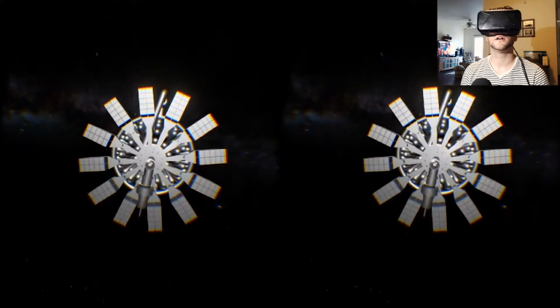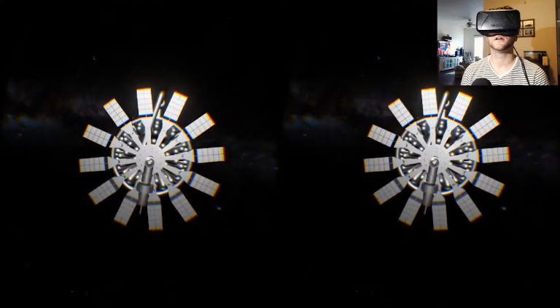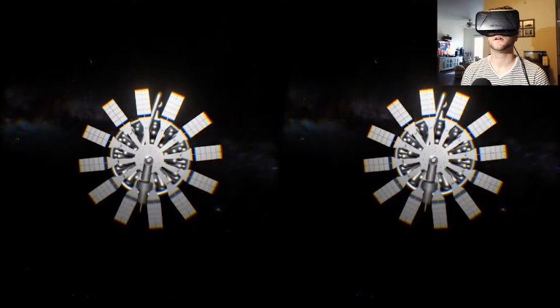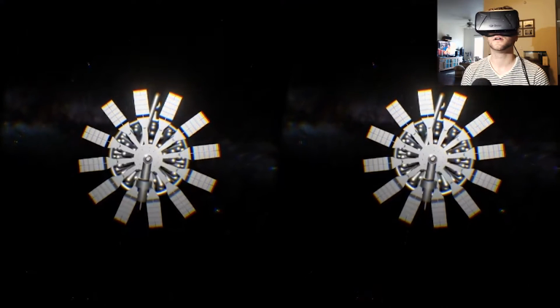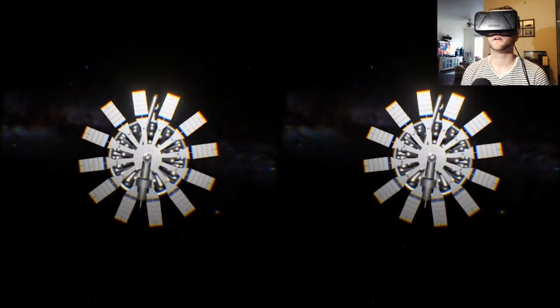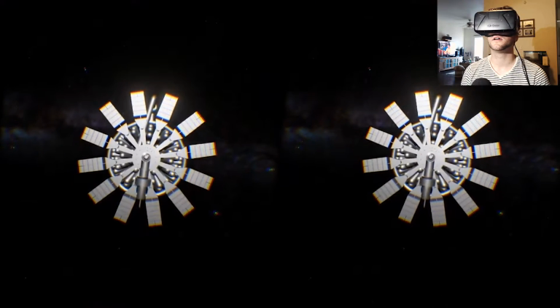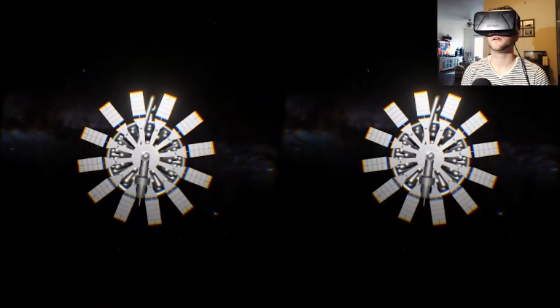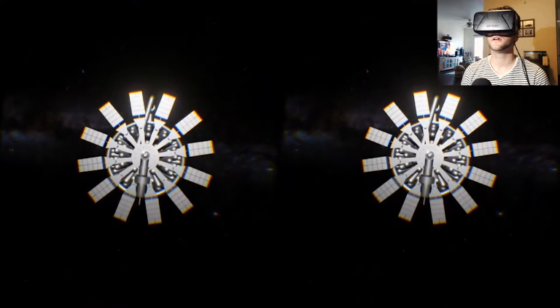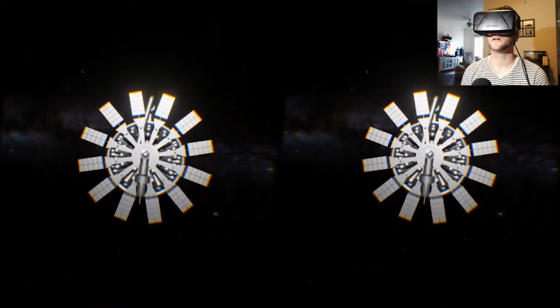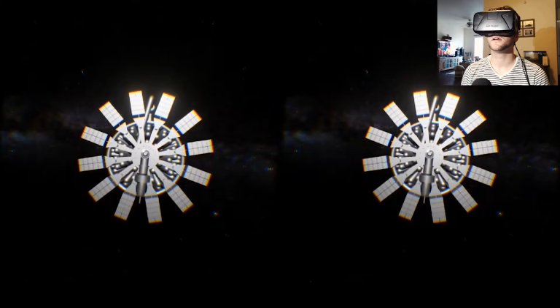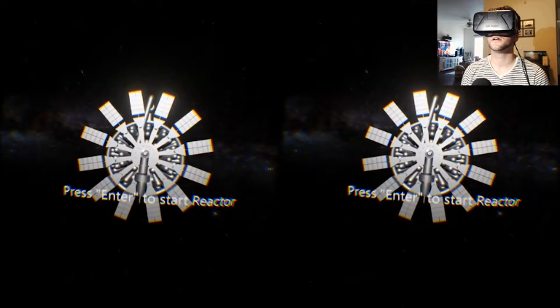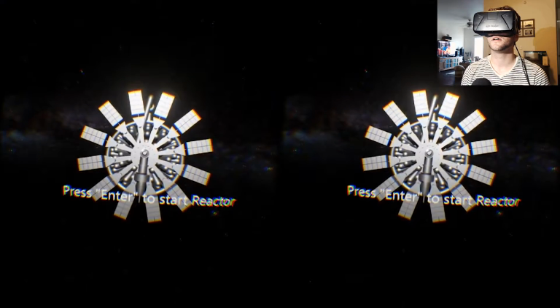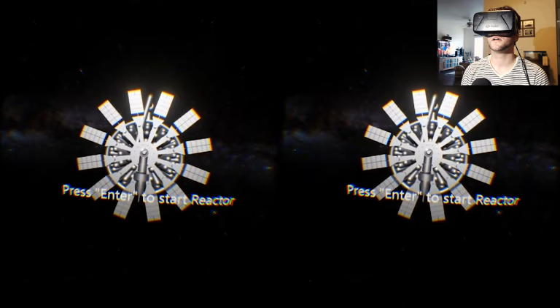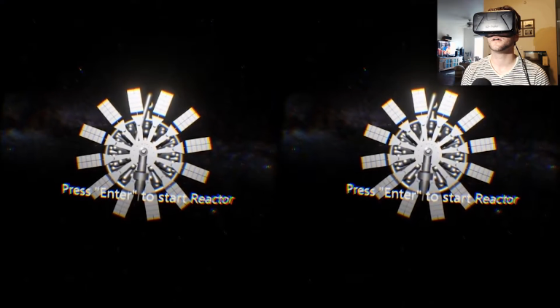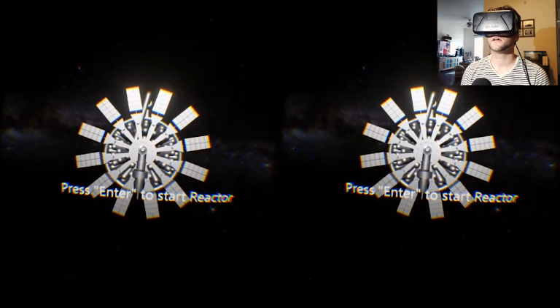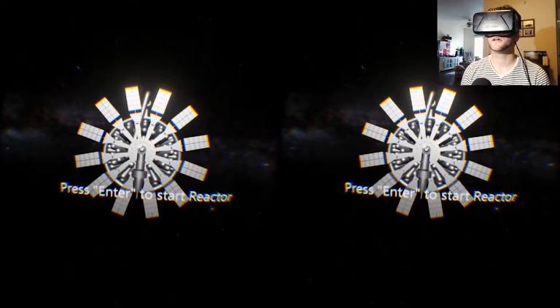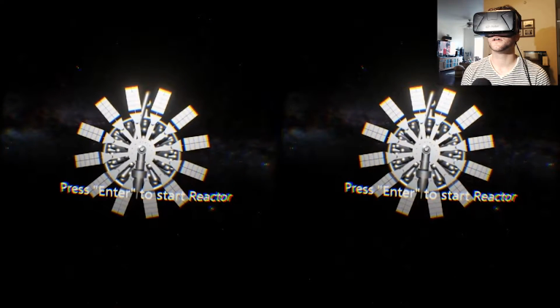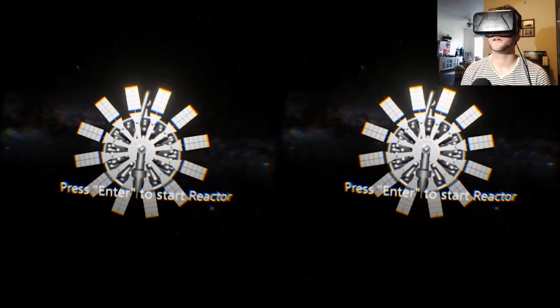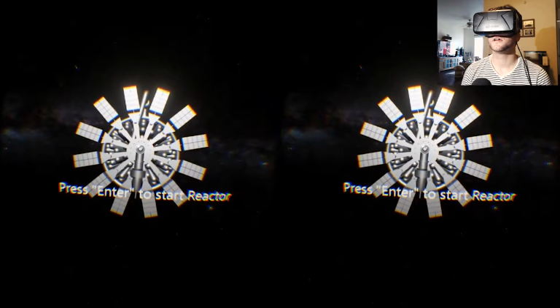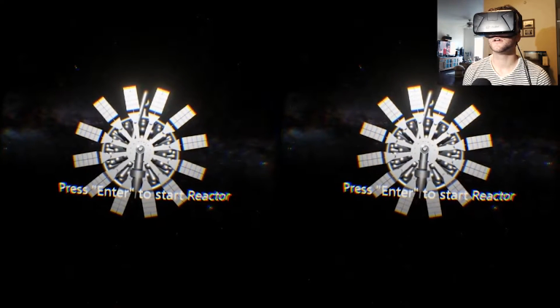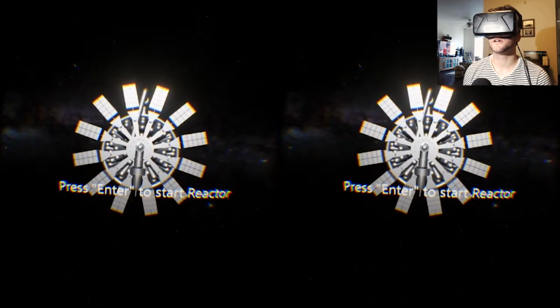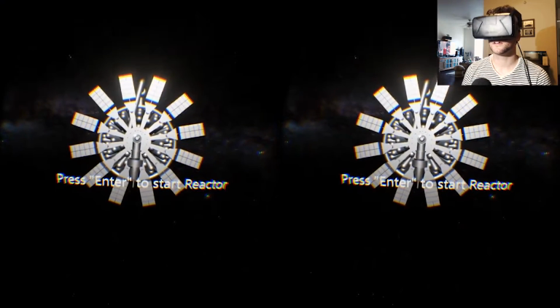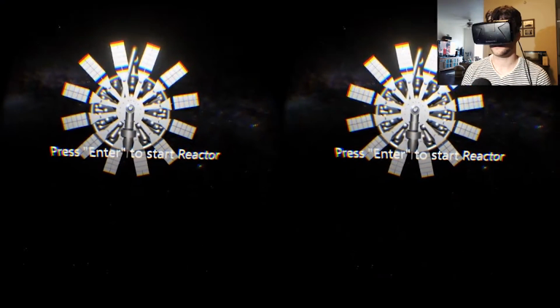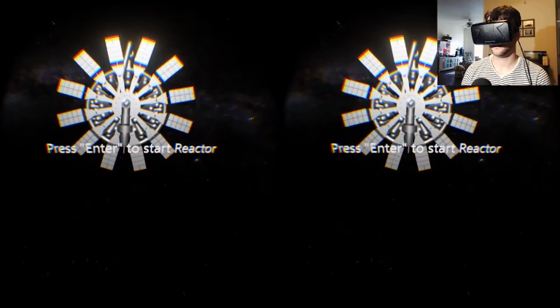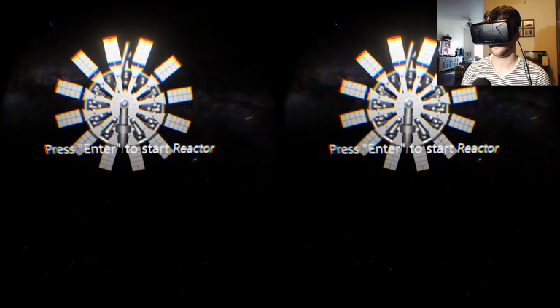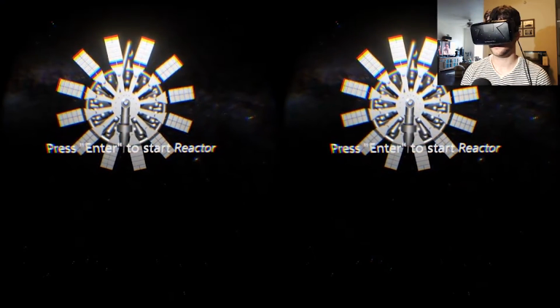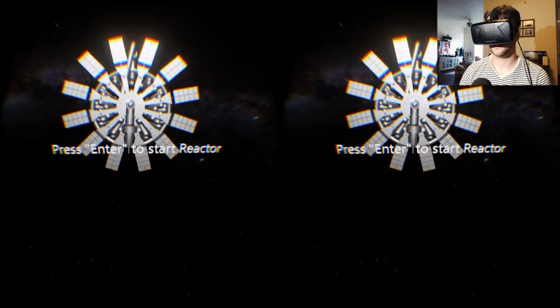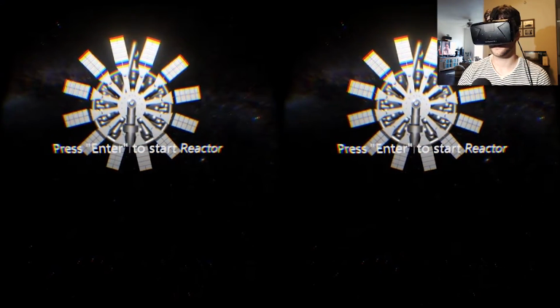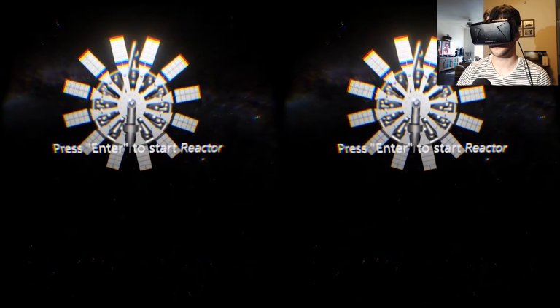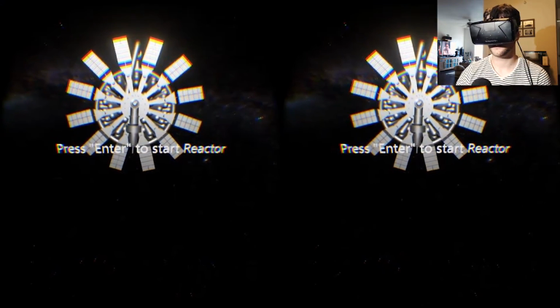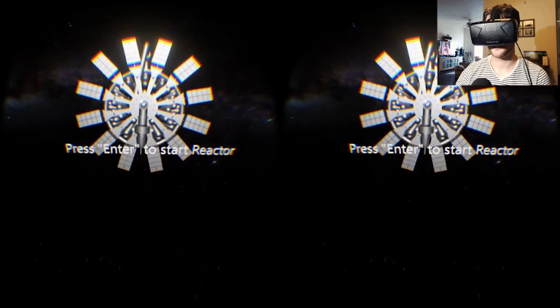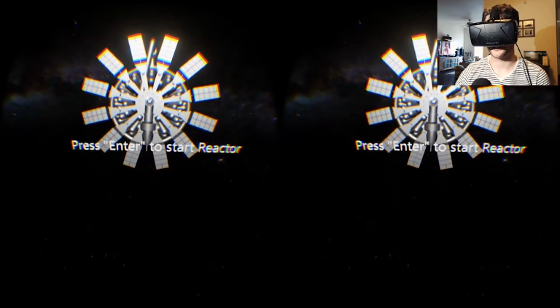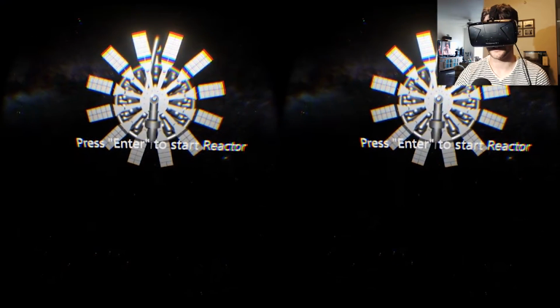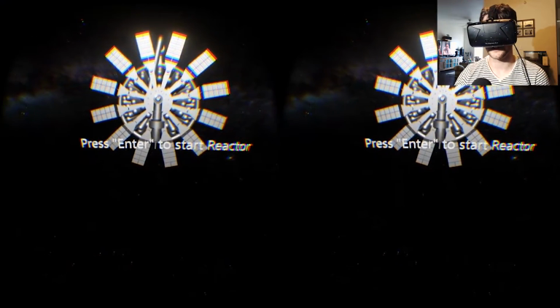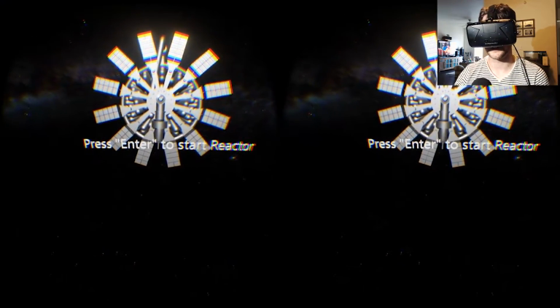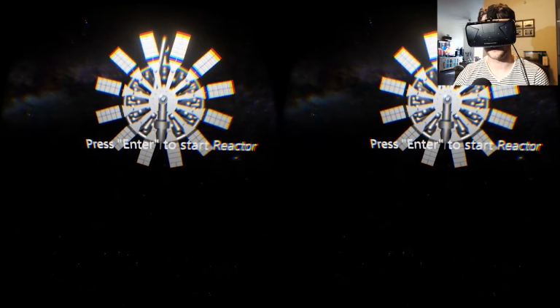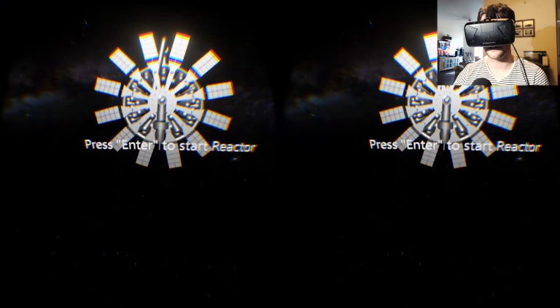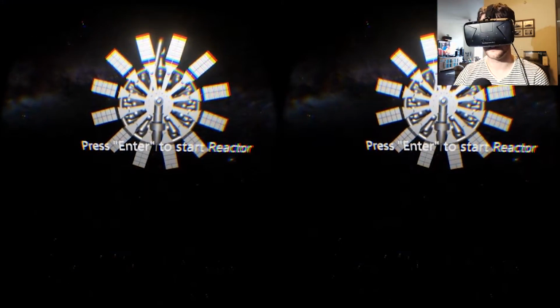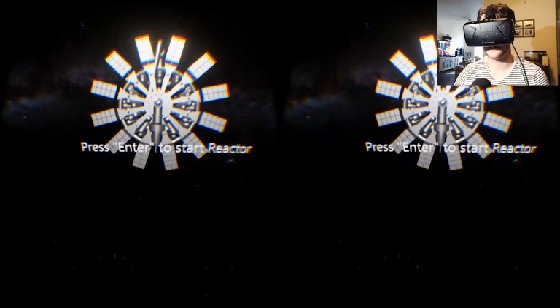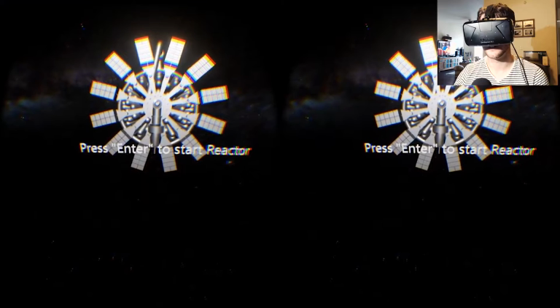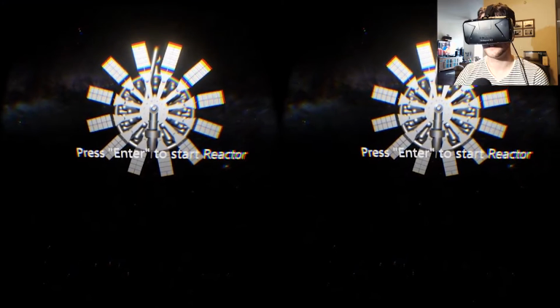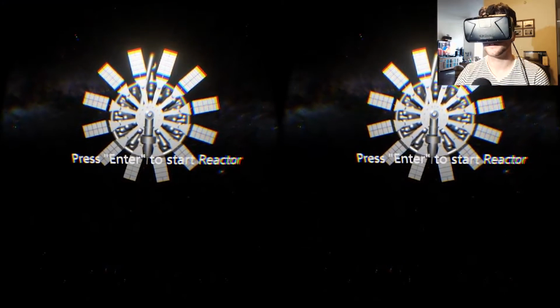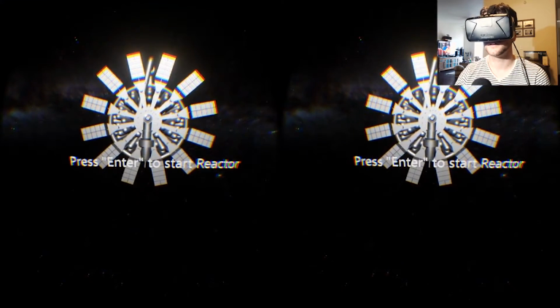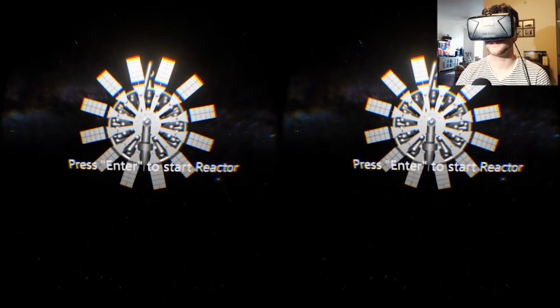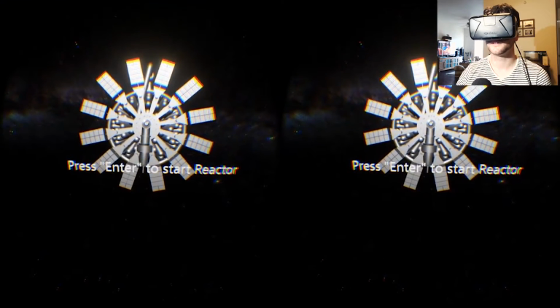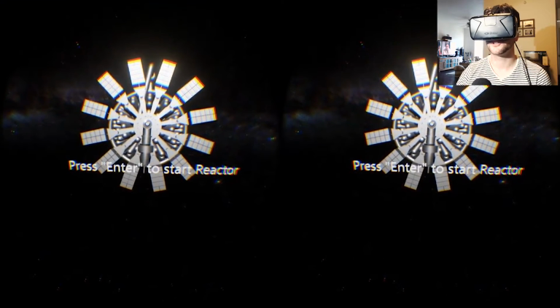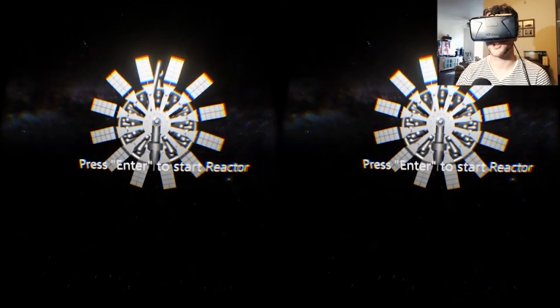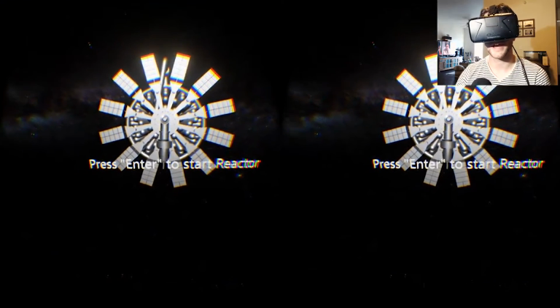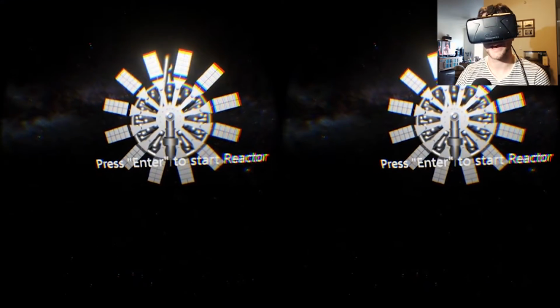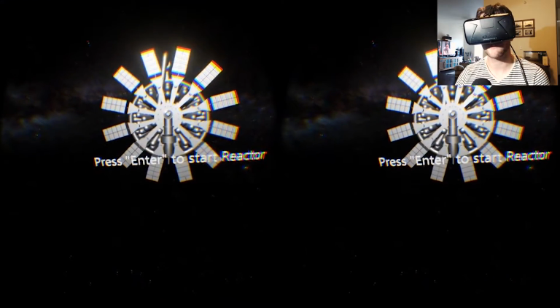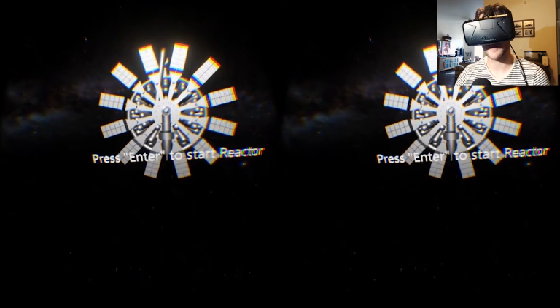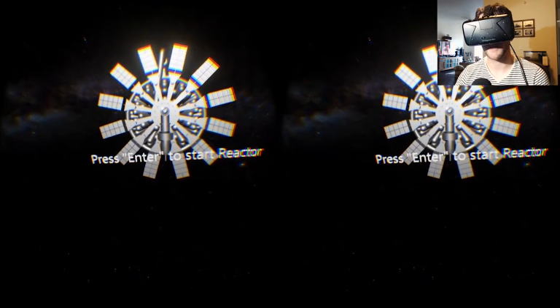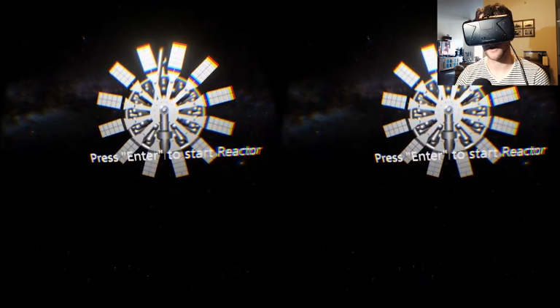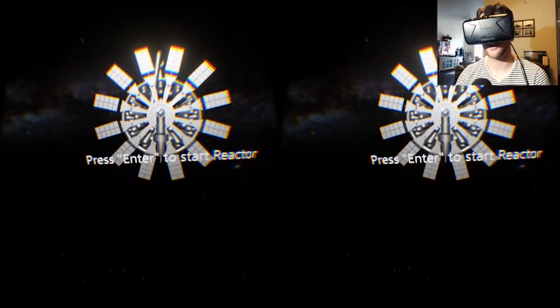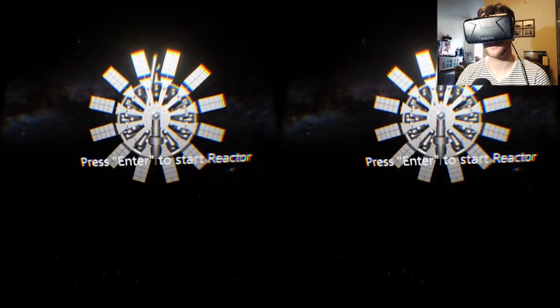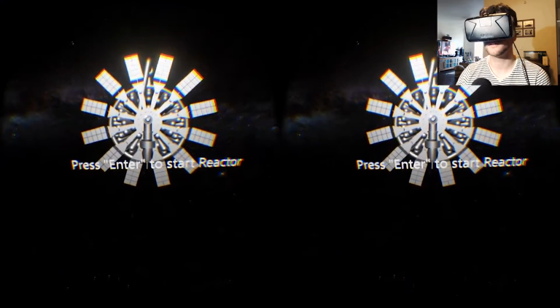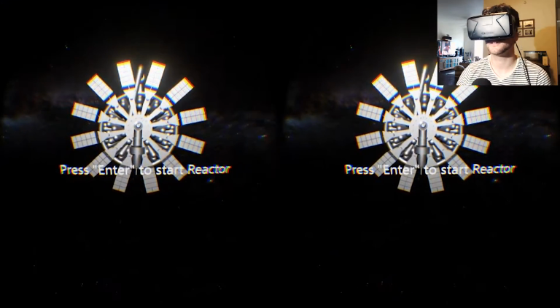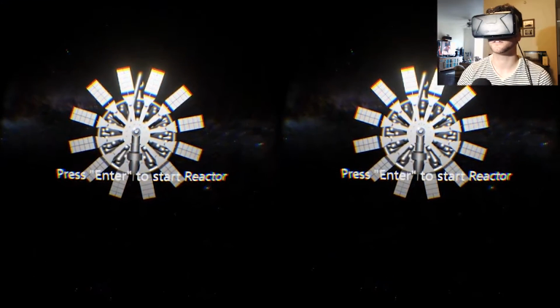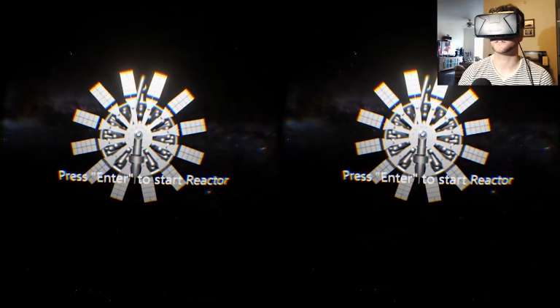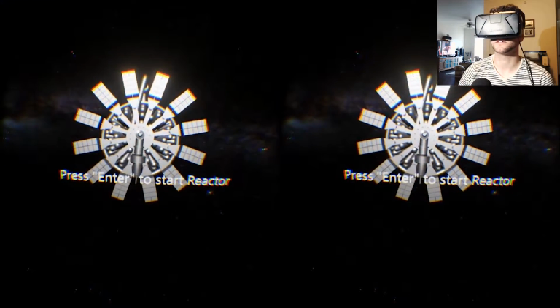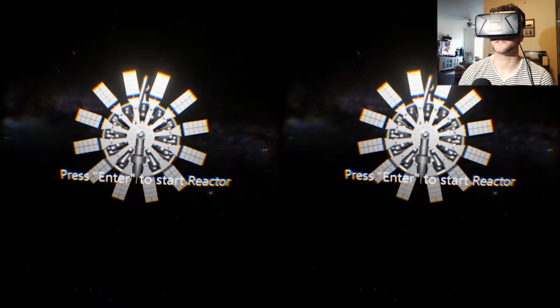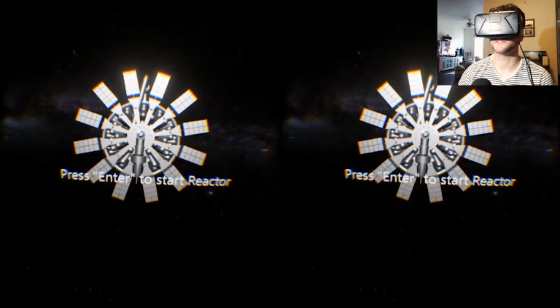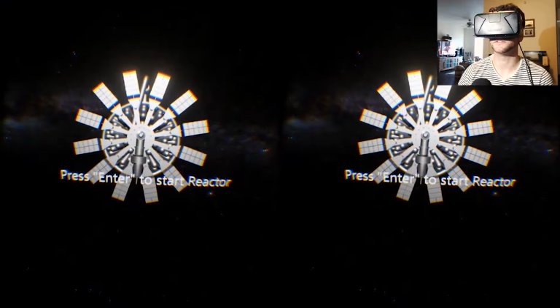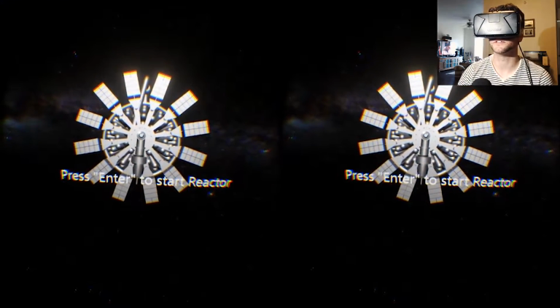Go ahead, turn it on. Should I hit enter? Should I have that power? Let's do it.